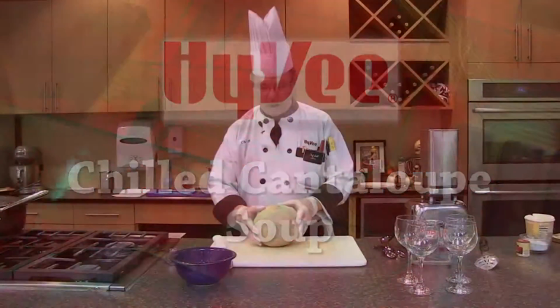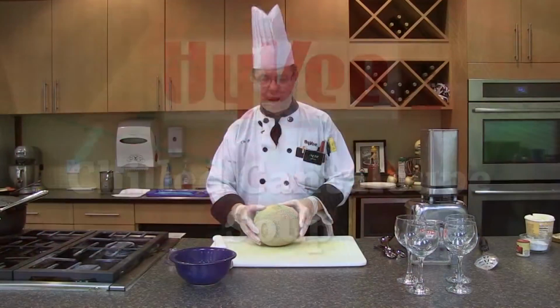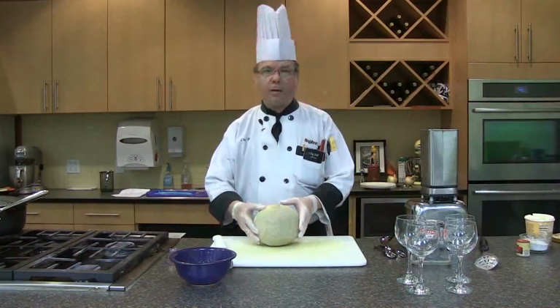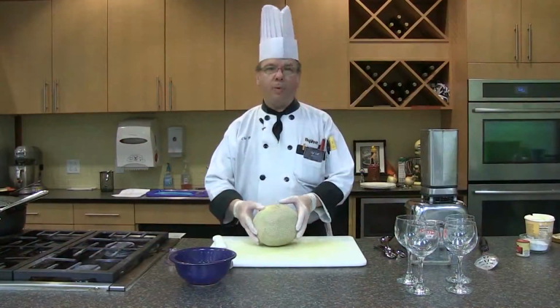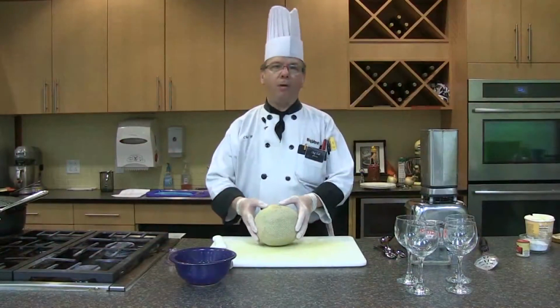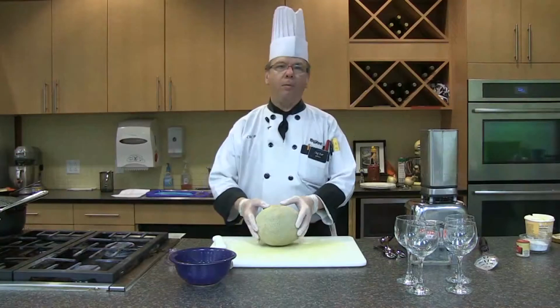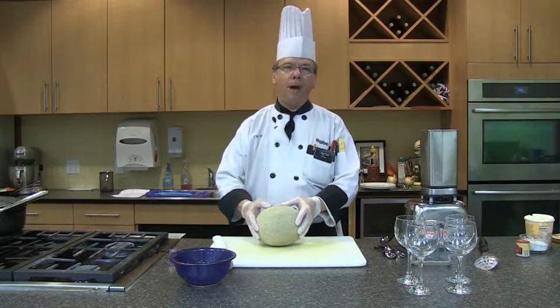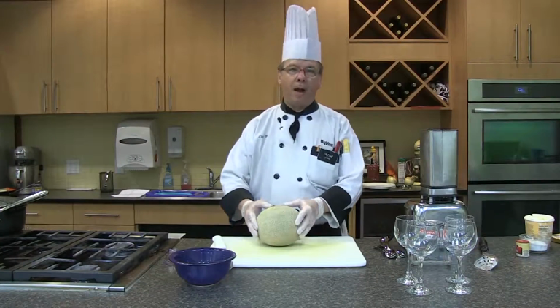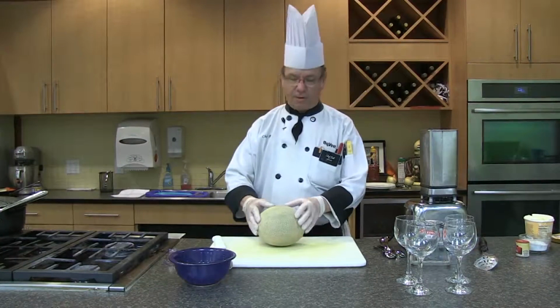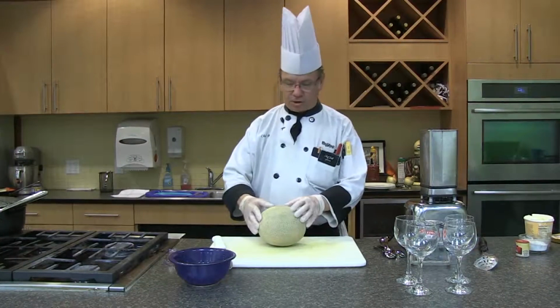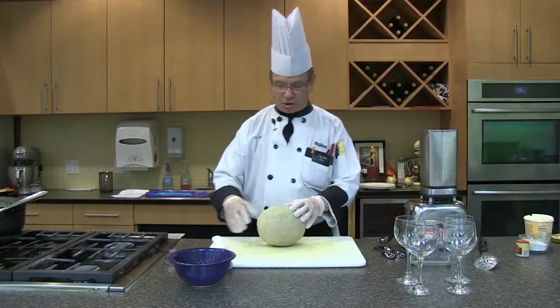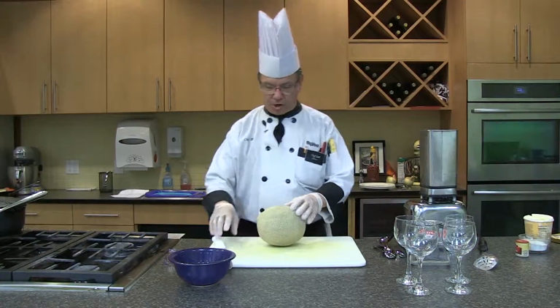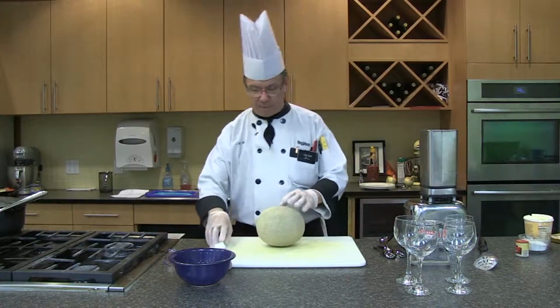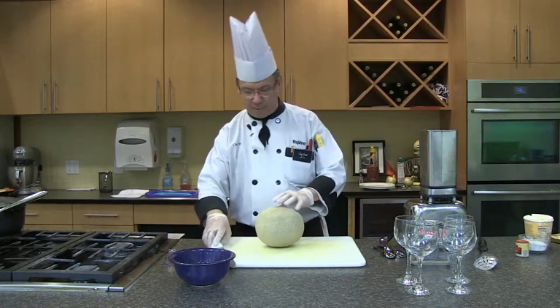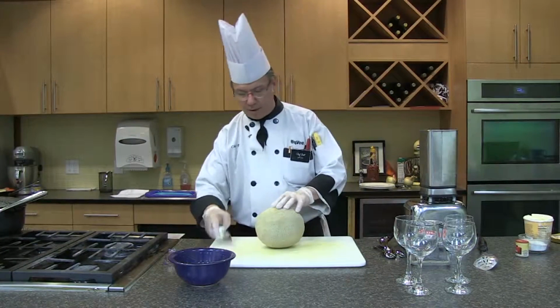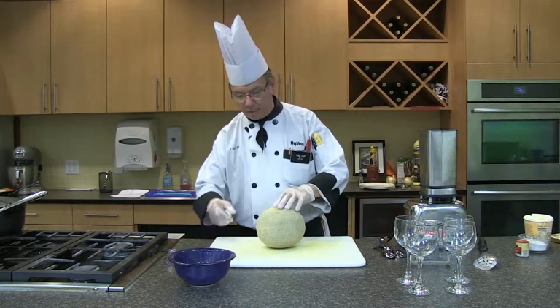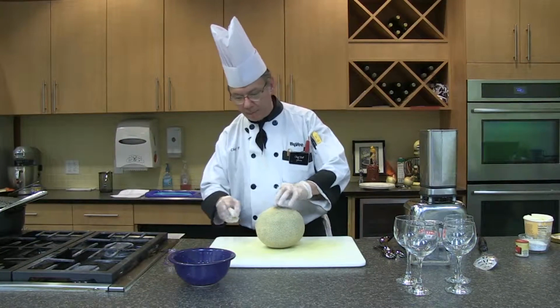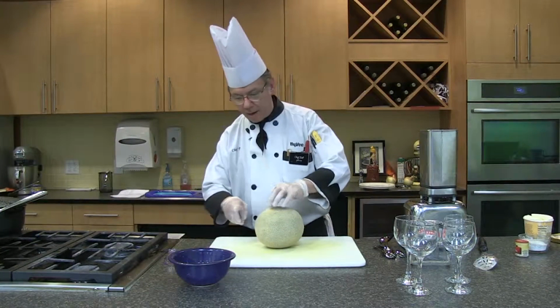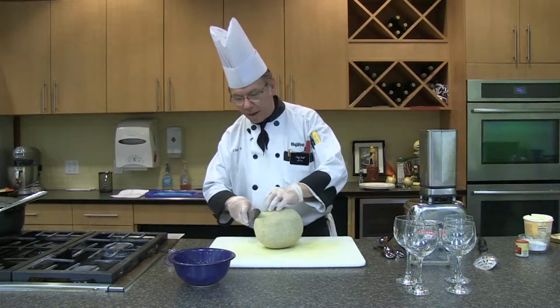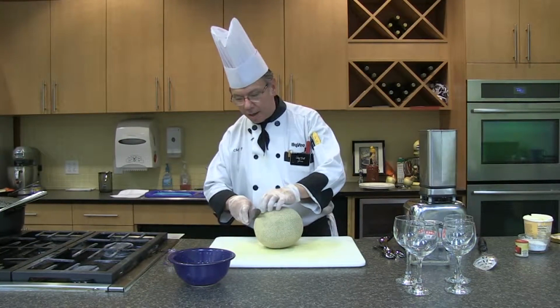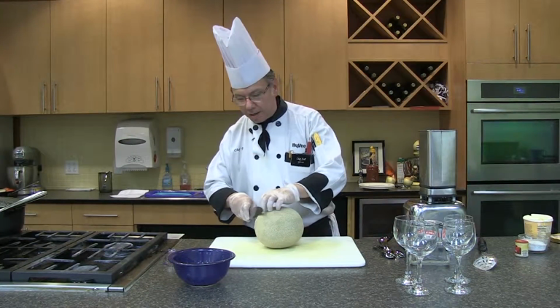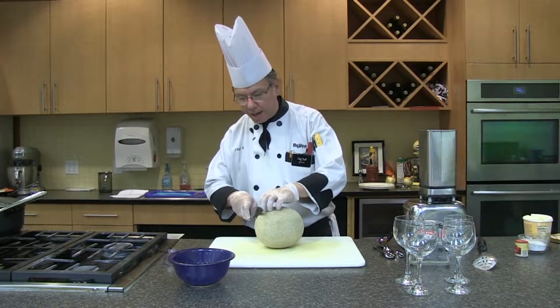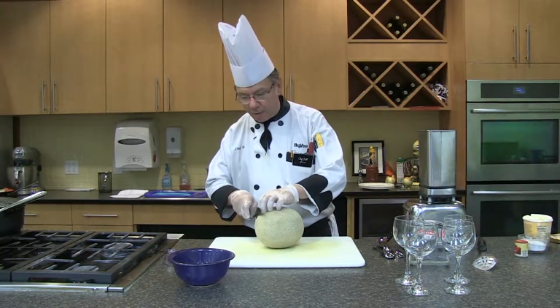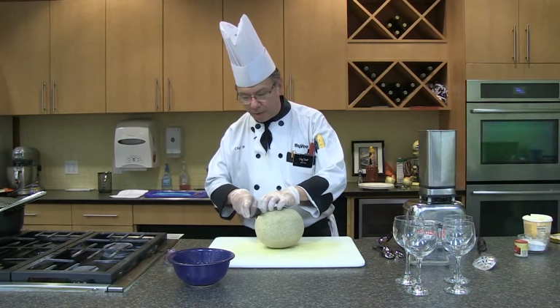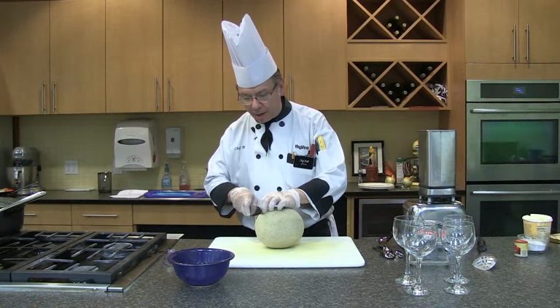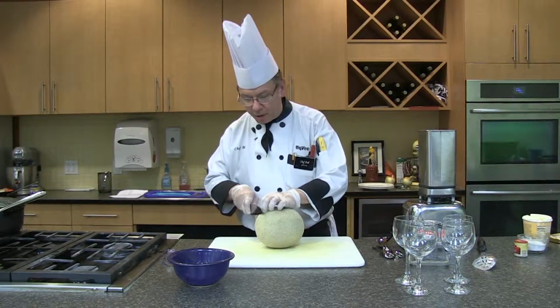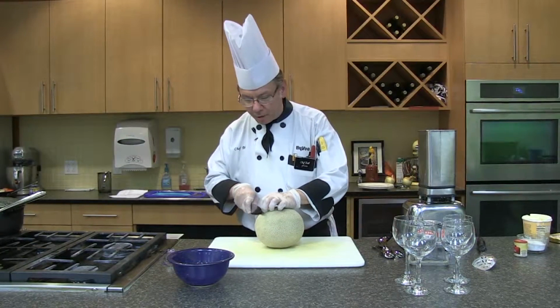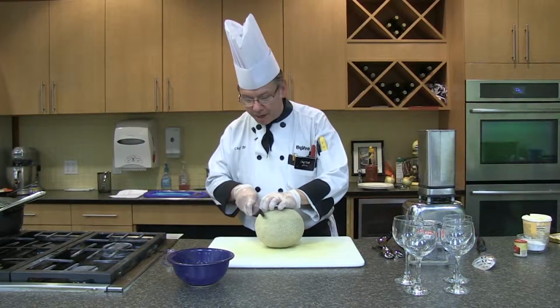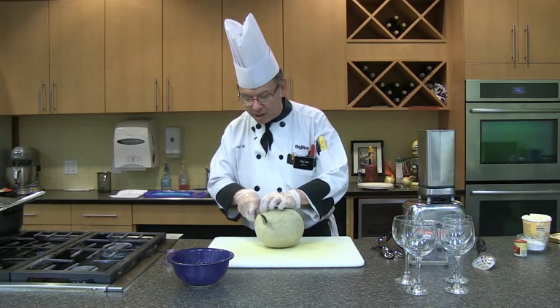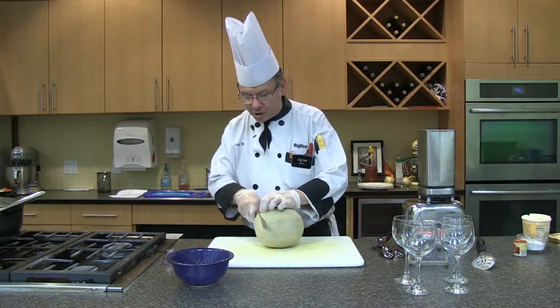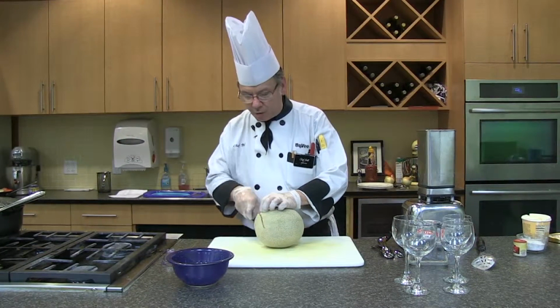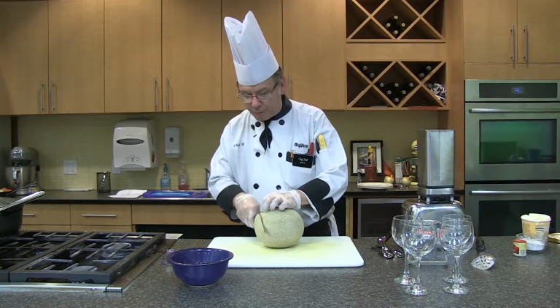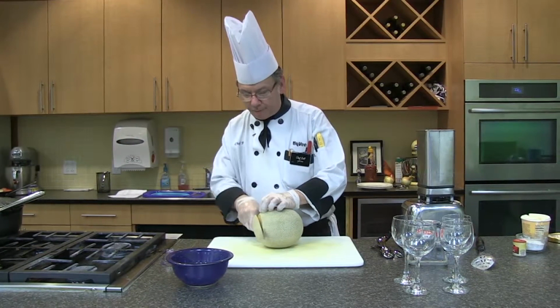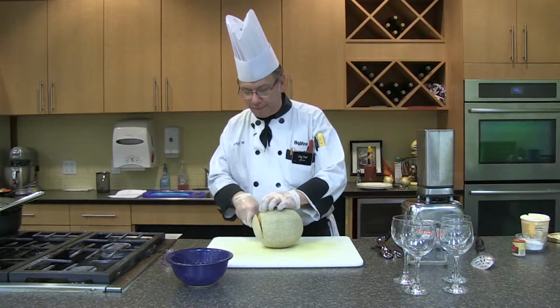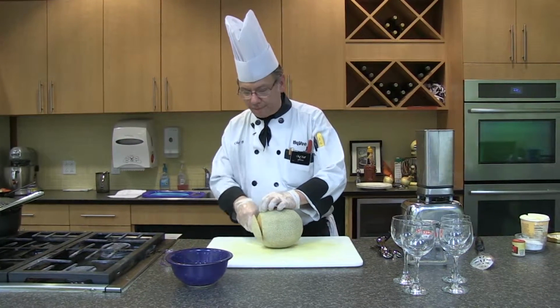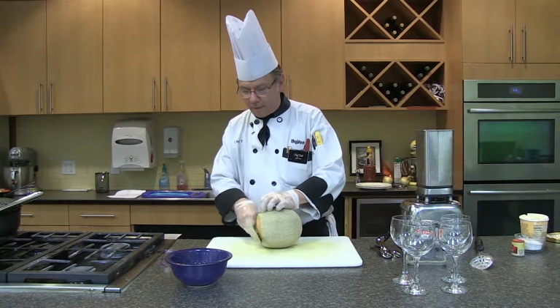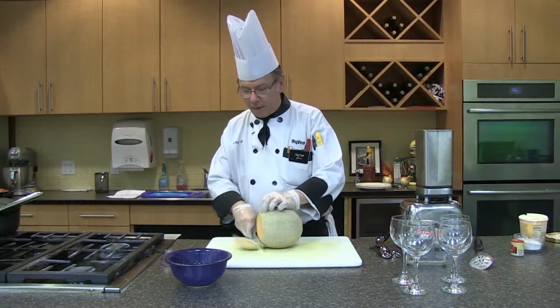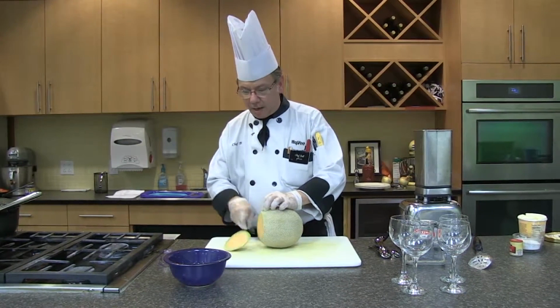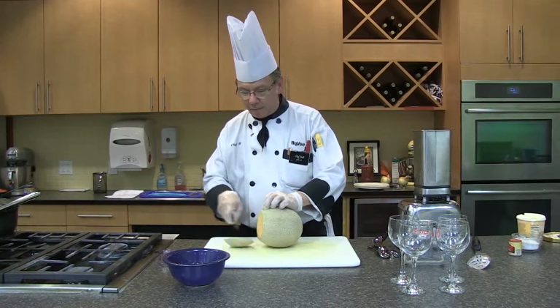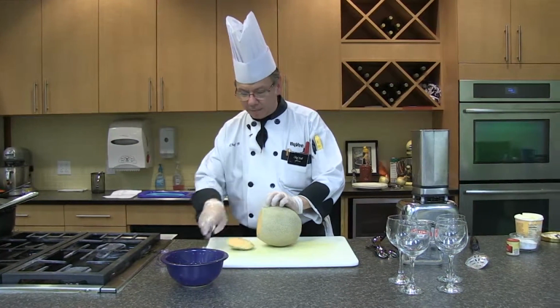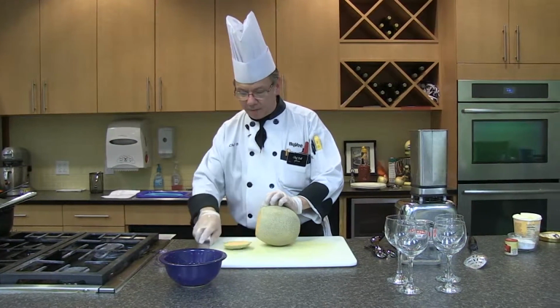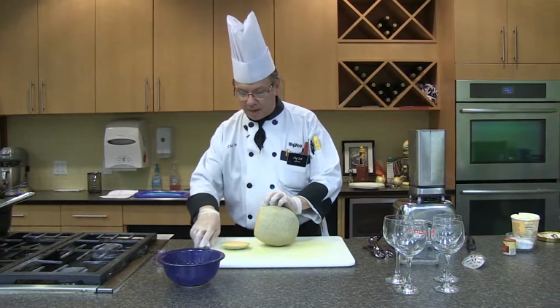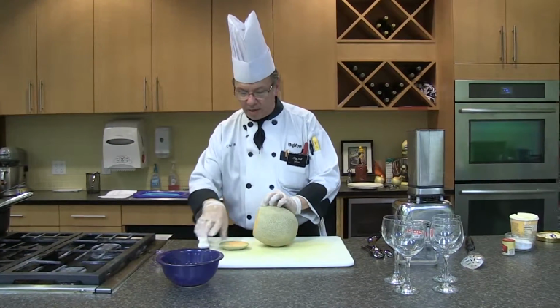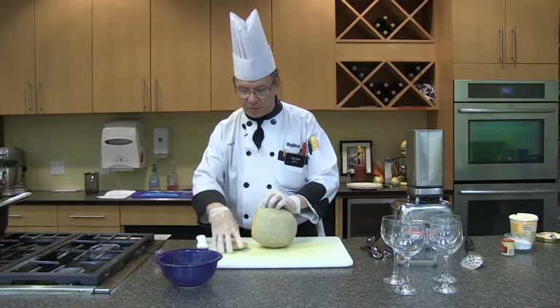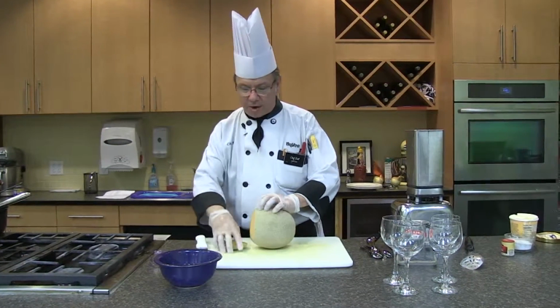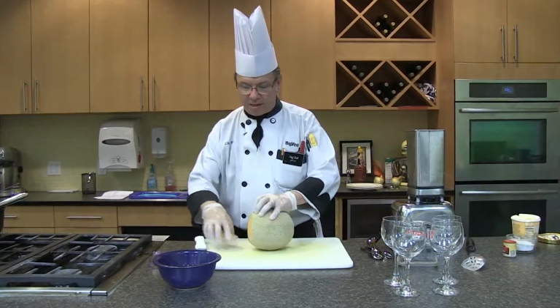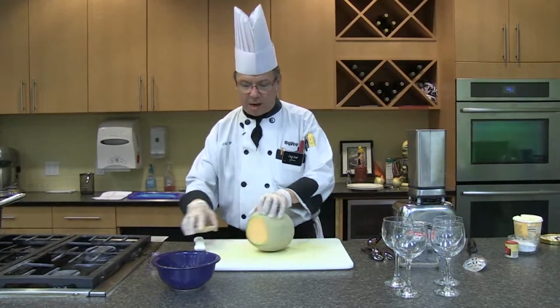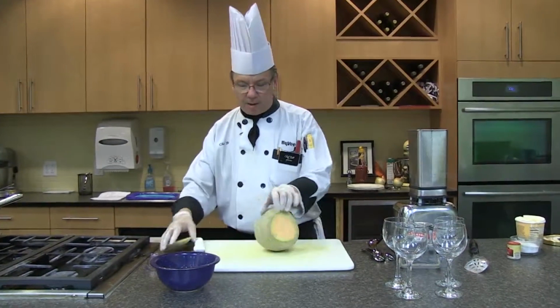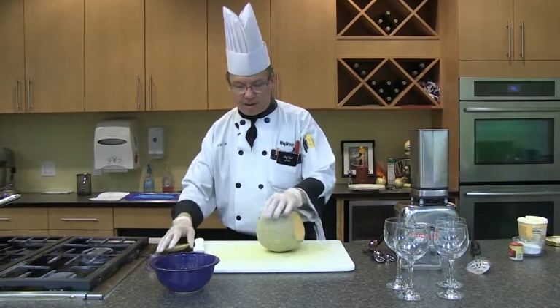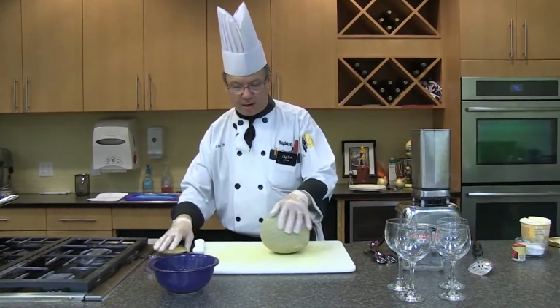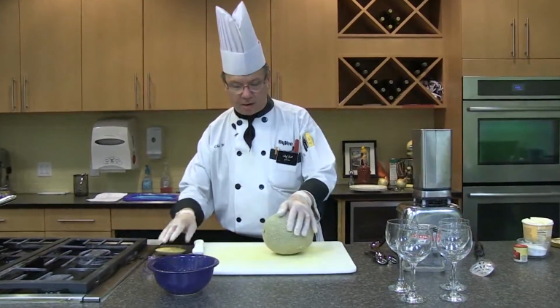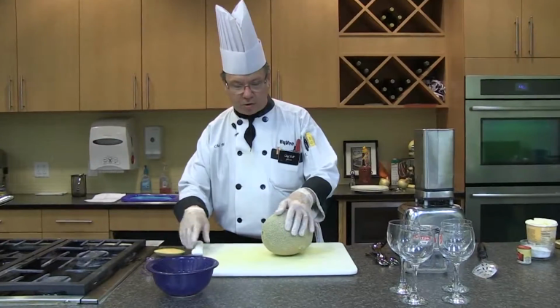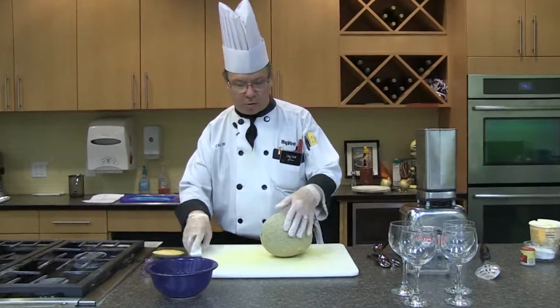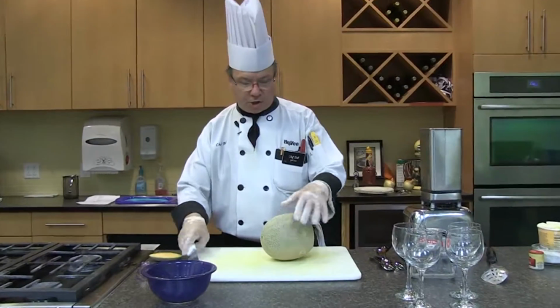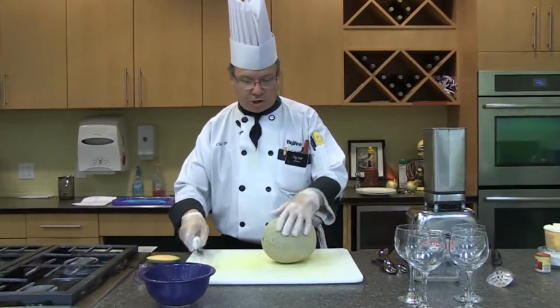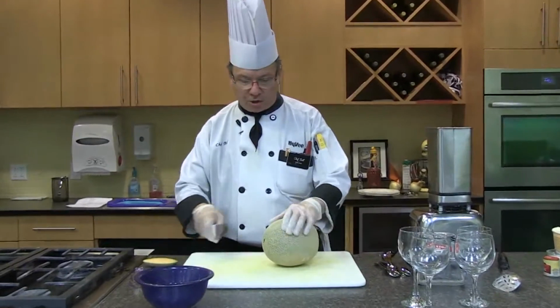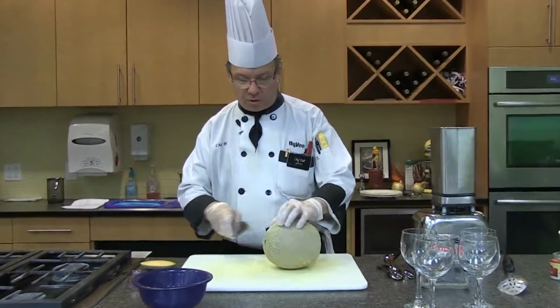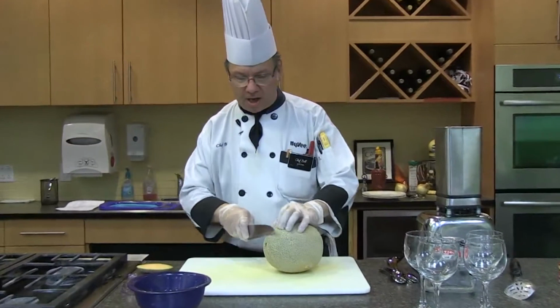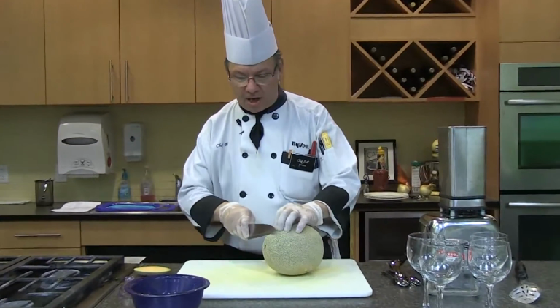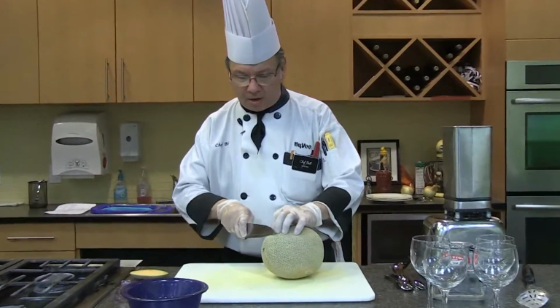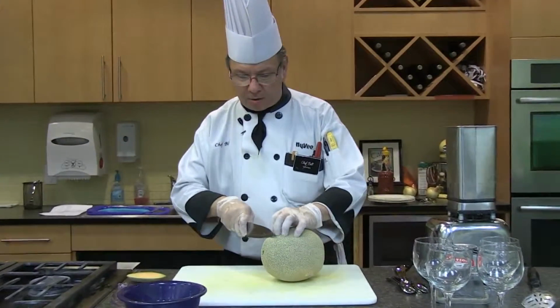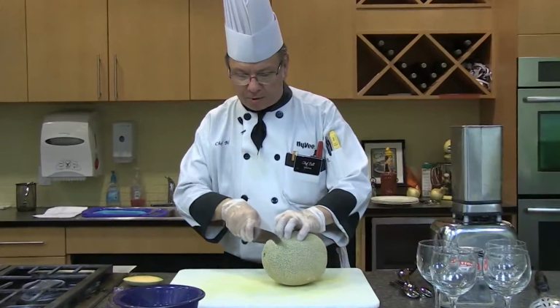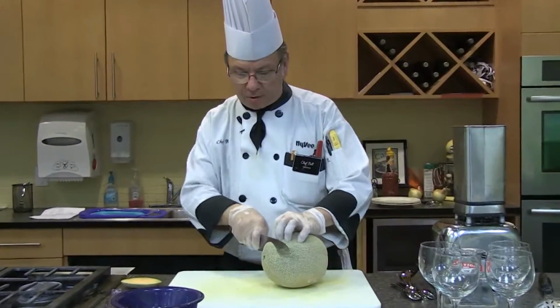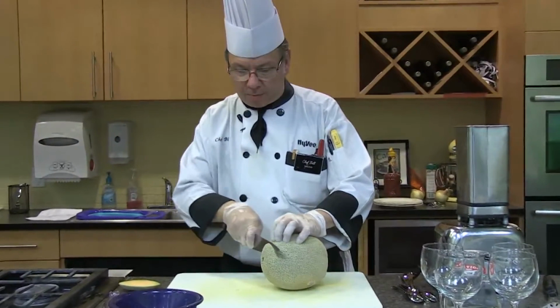Hi, welcome back. This is Chef Bill. Today we're going to do a nice soup. This is the right time of the year. It's called a chilled cantaloupe soup.